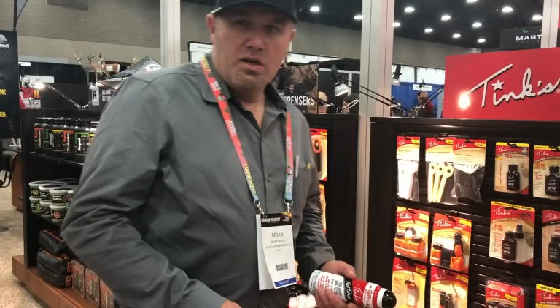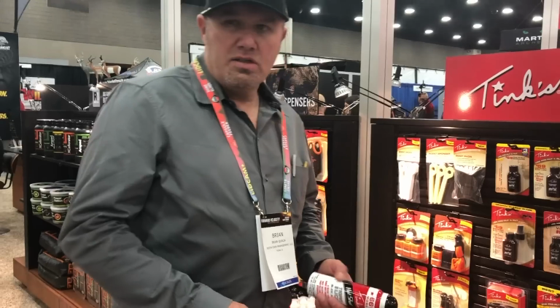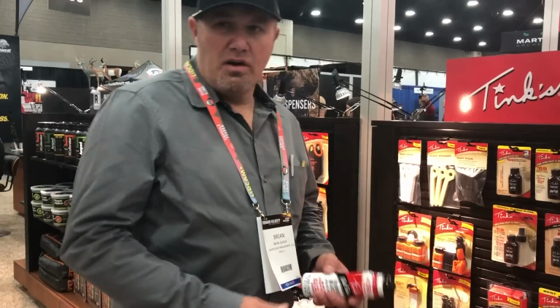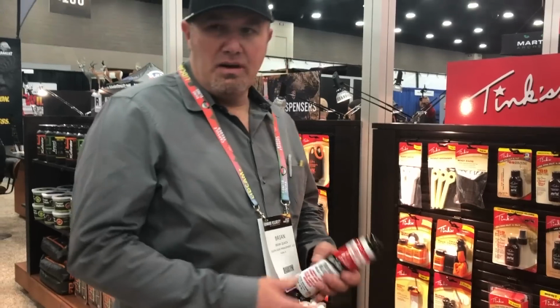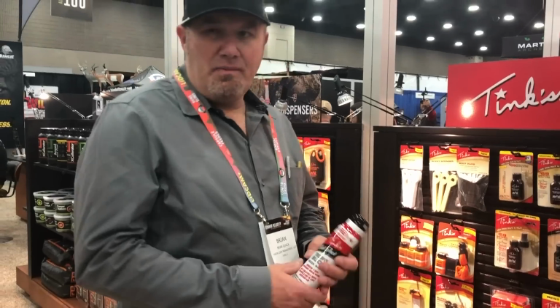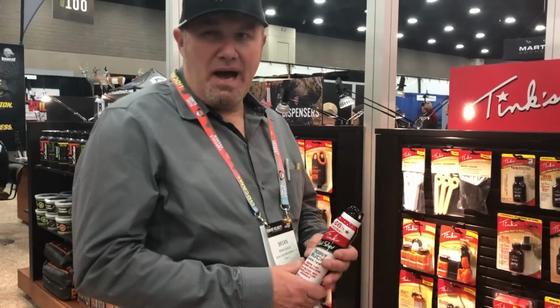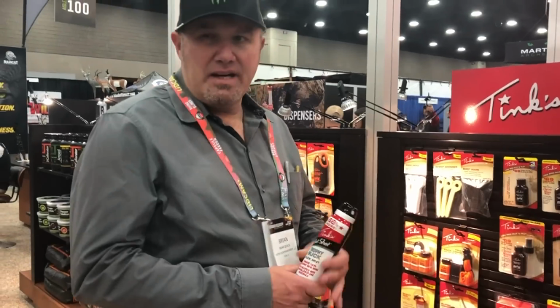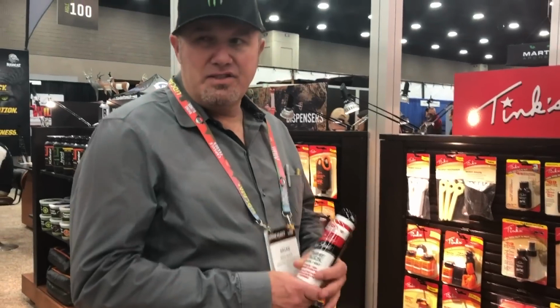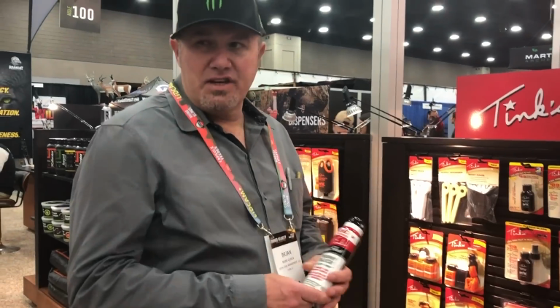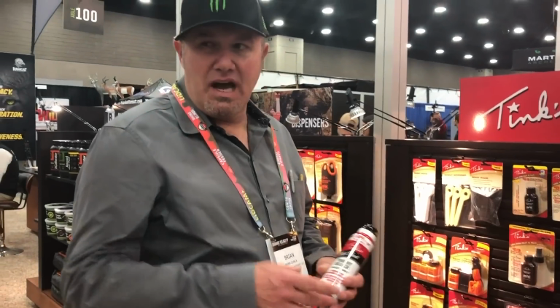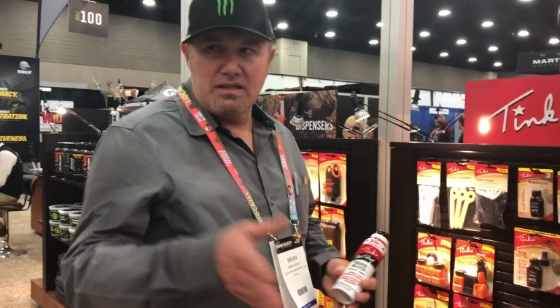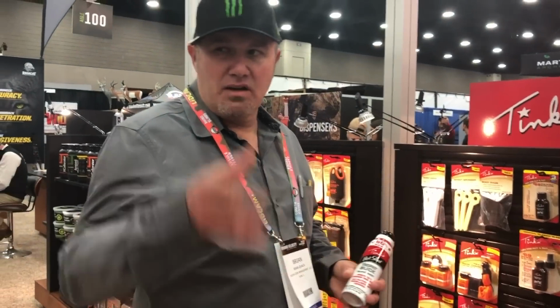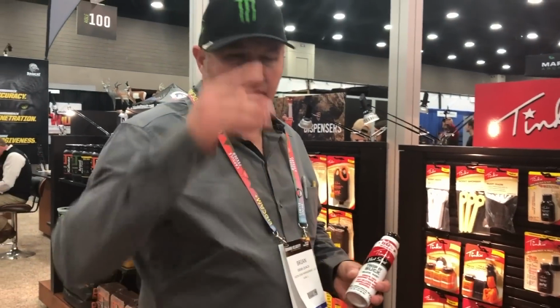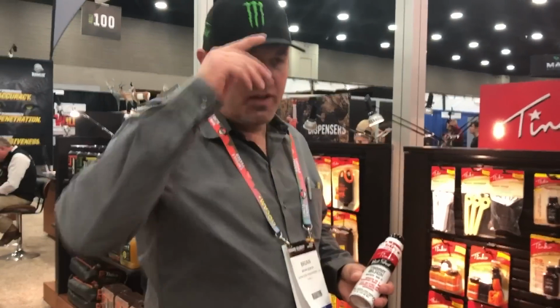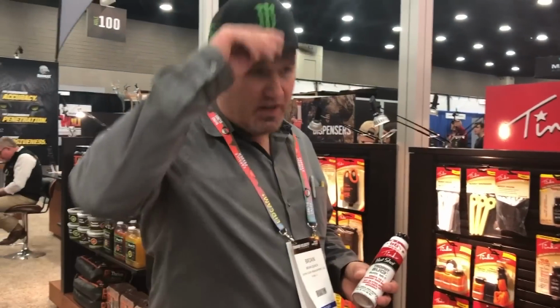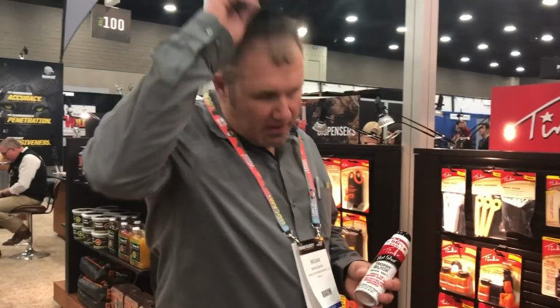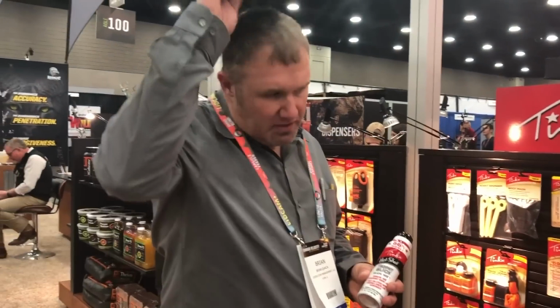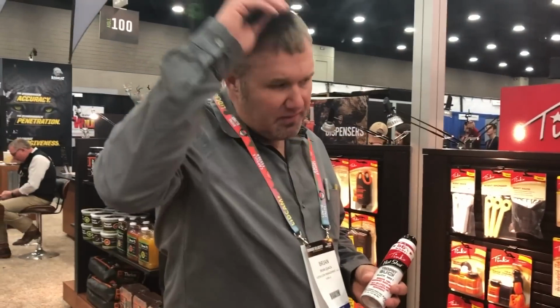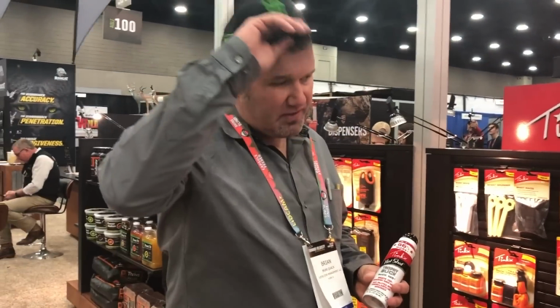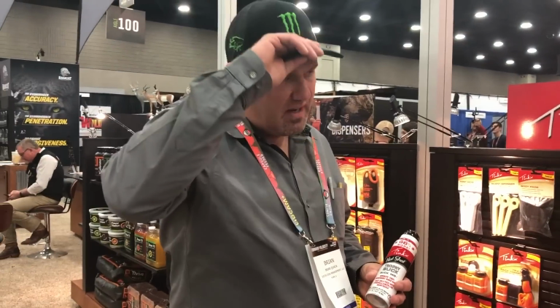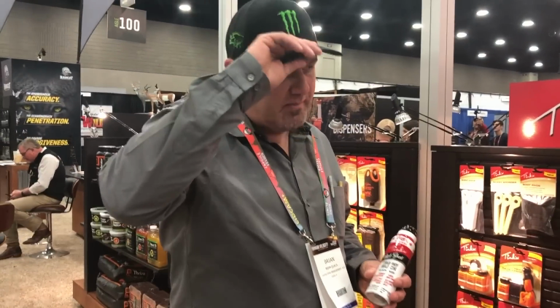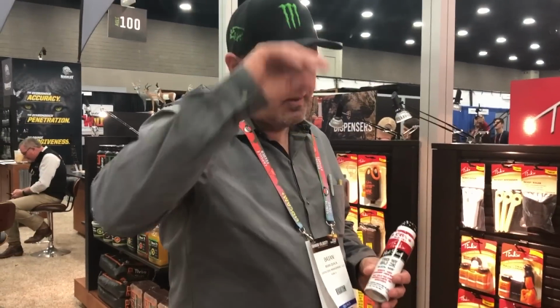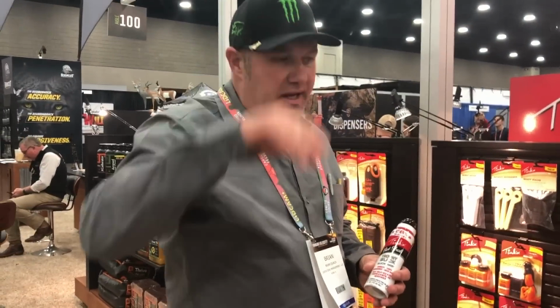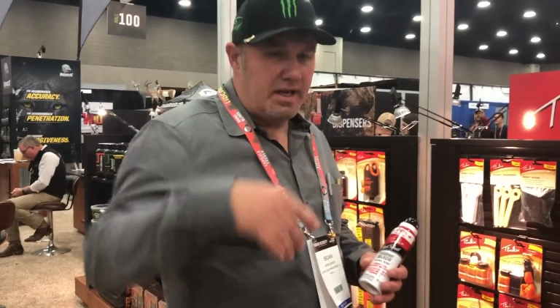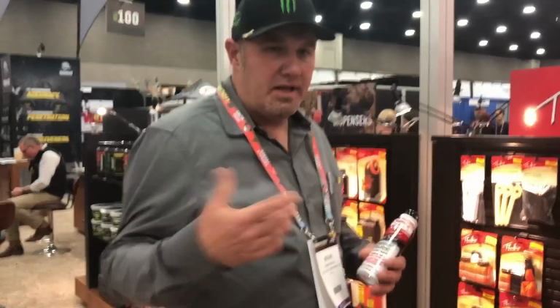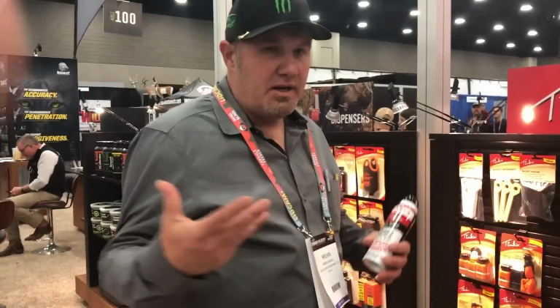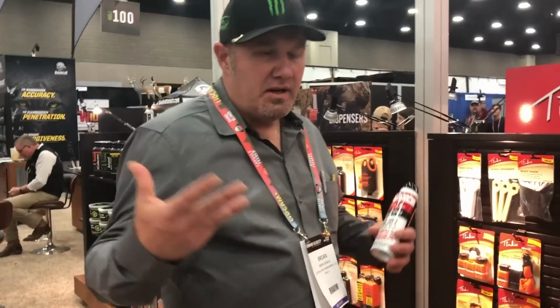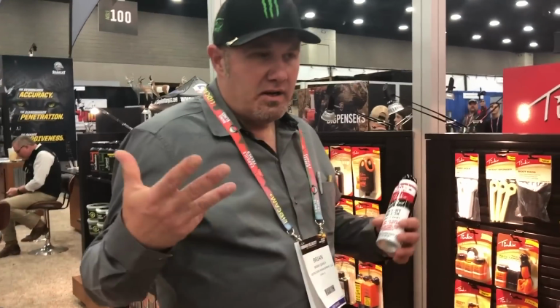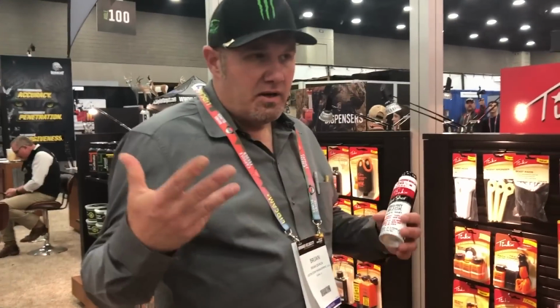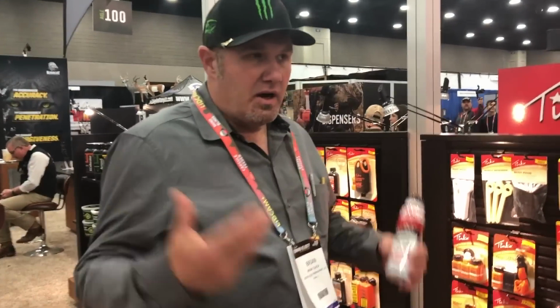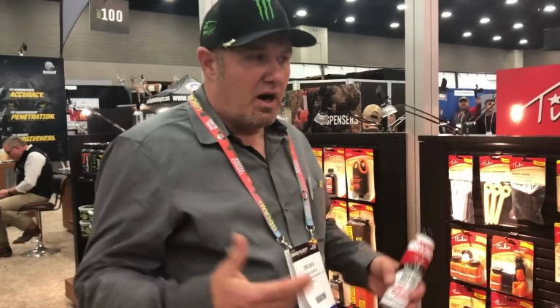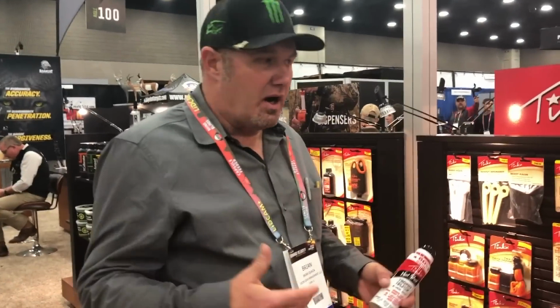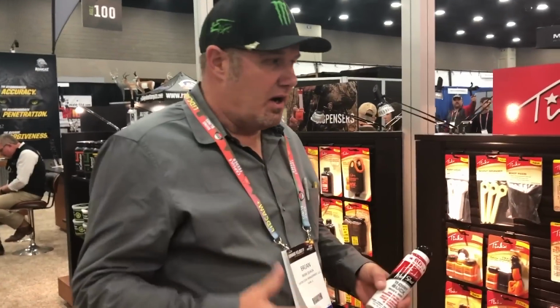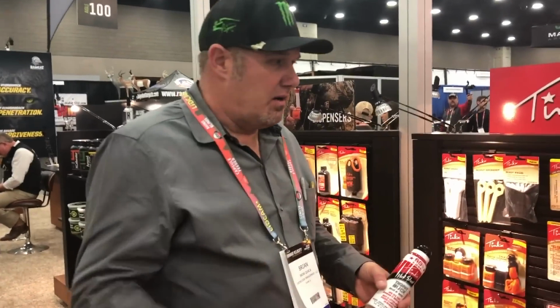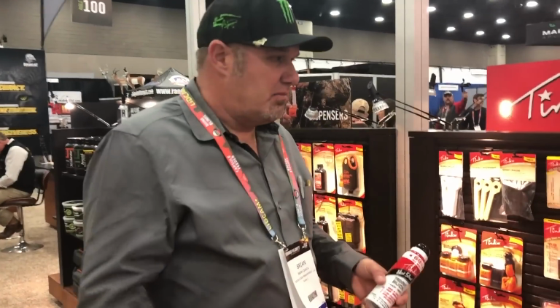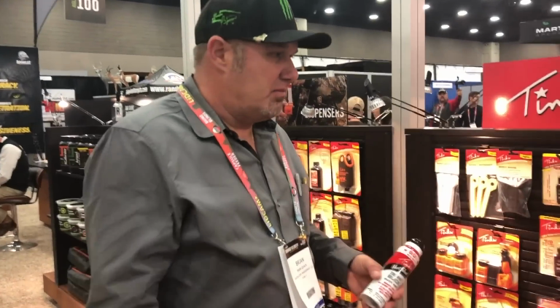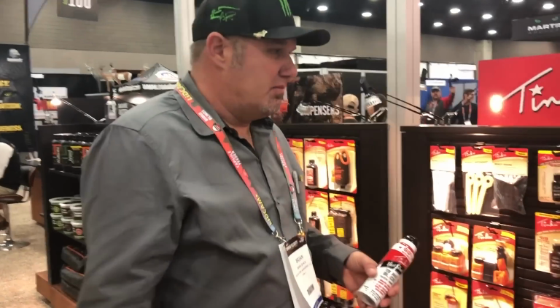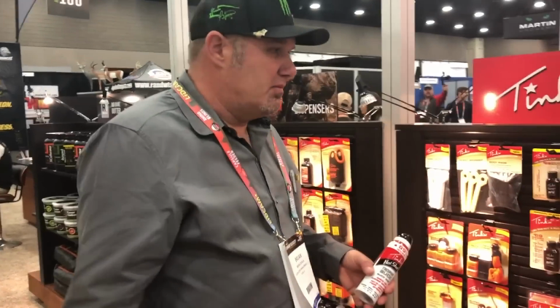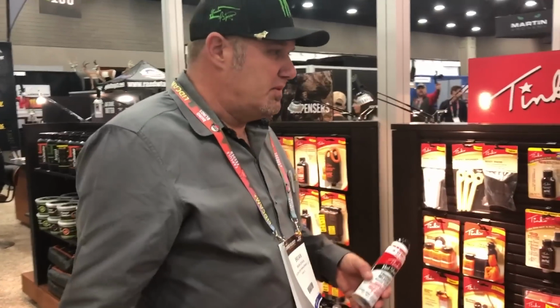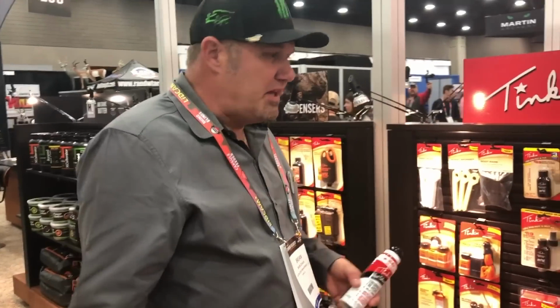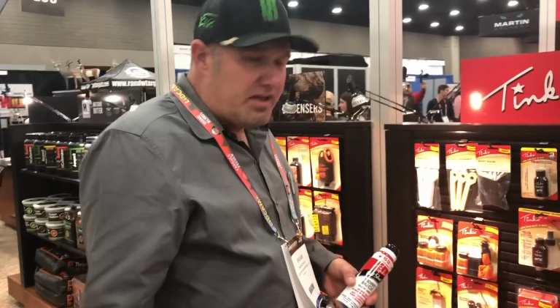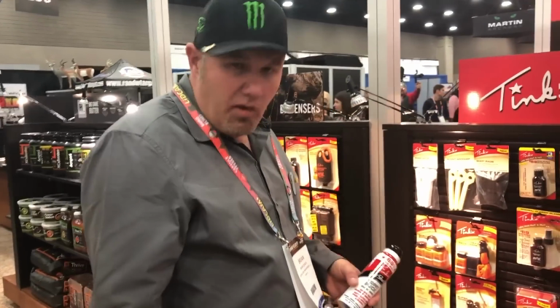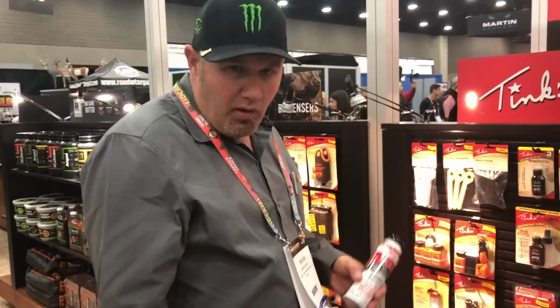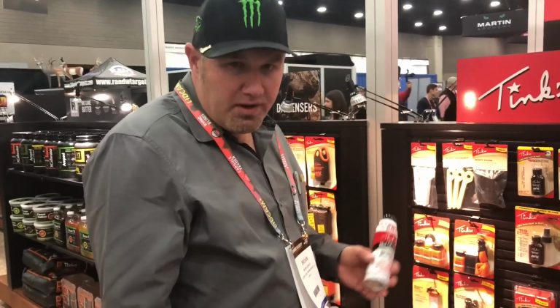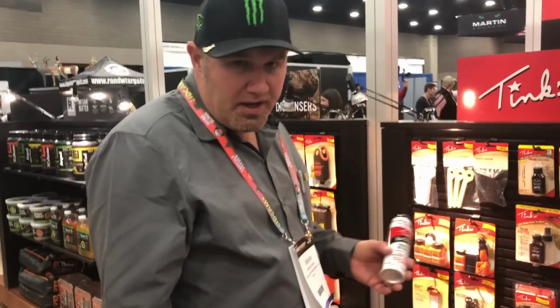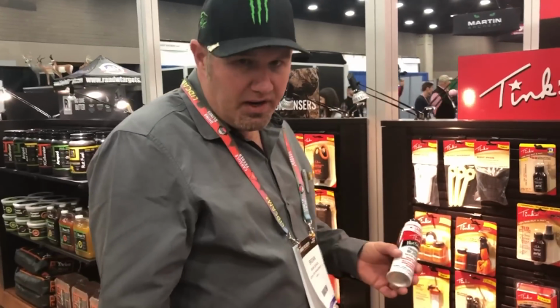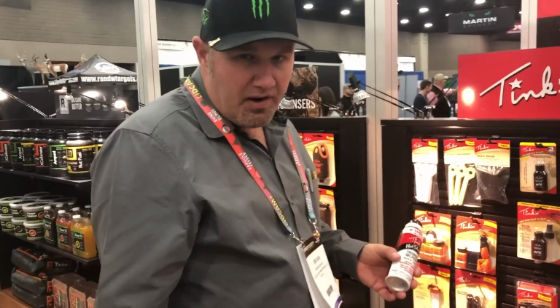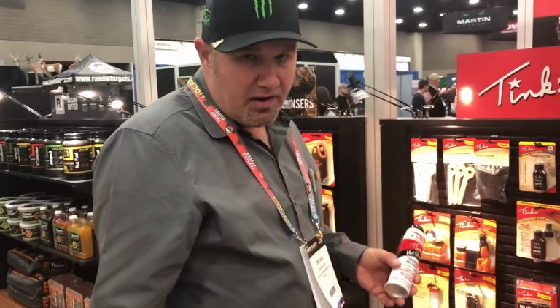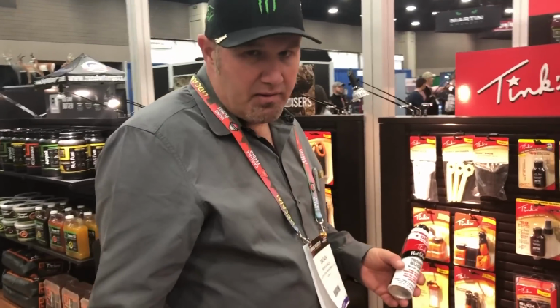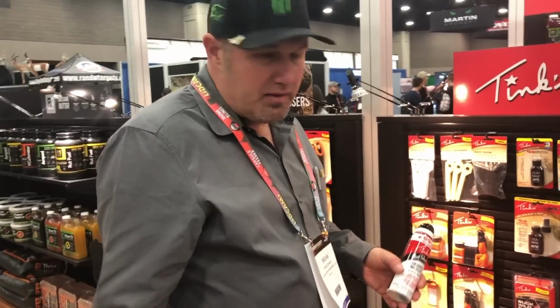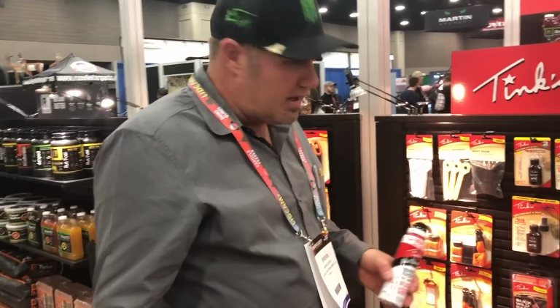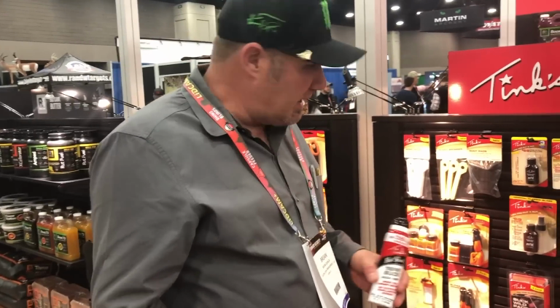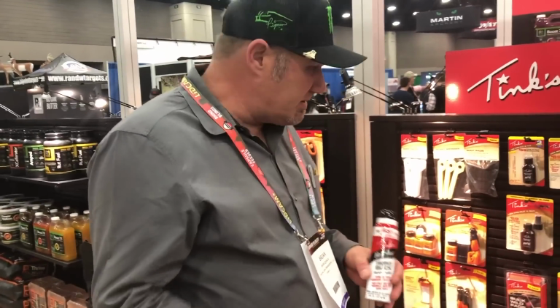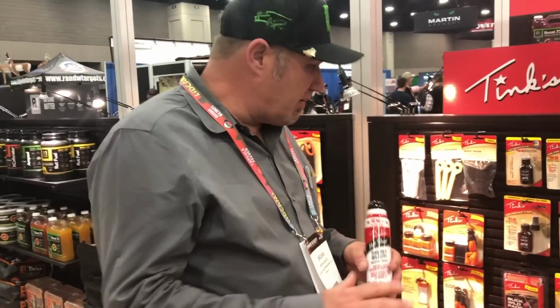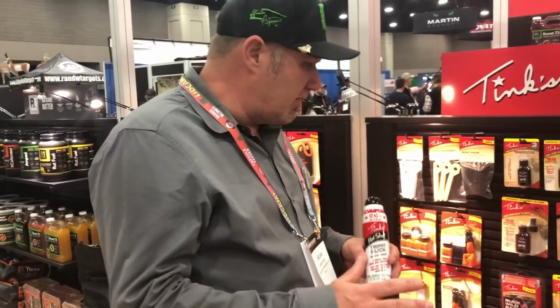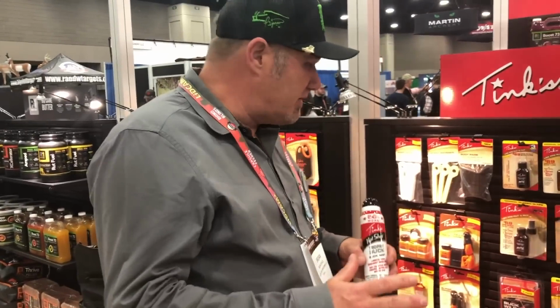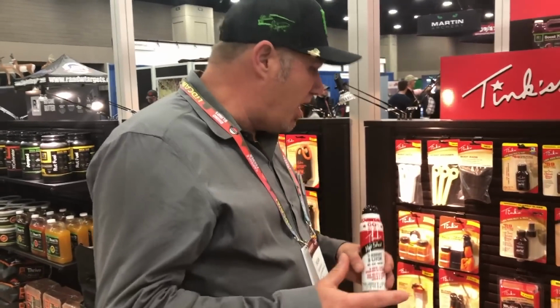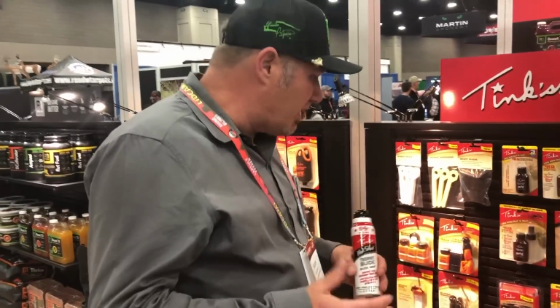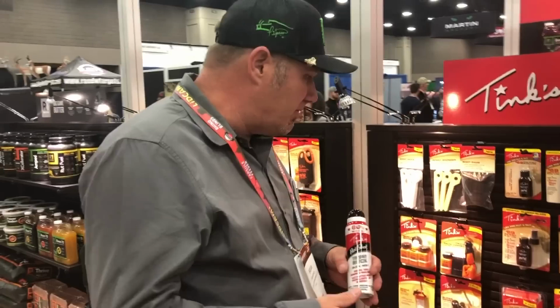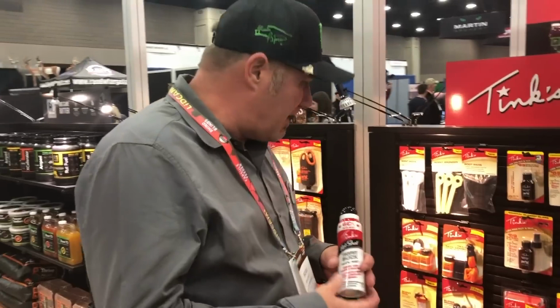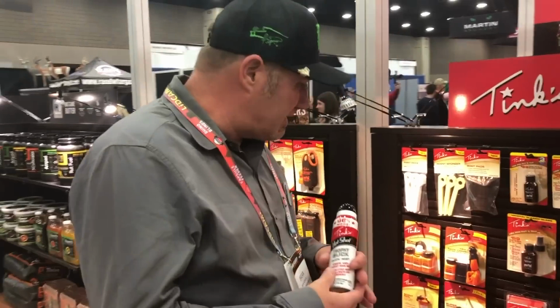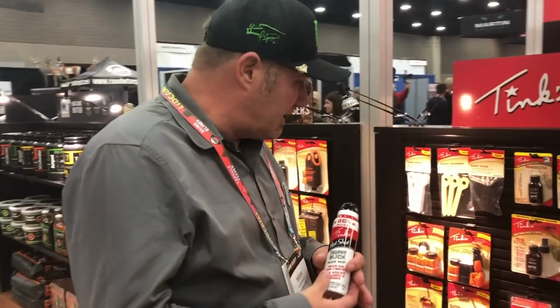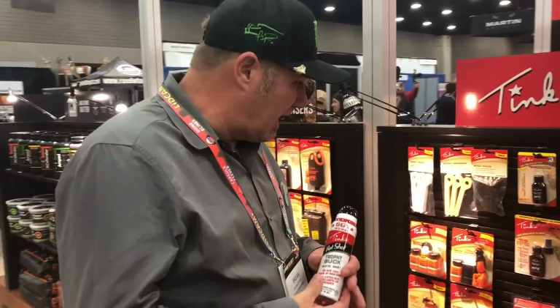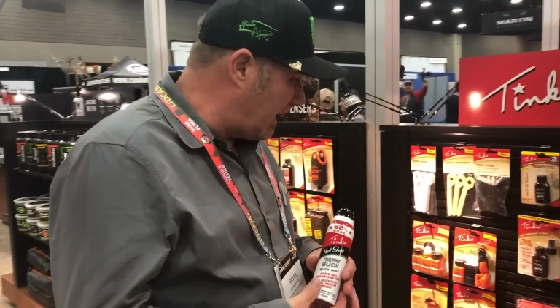So in the past, you guys, over the years, you've seen me decoy deer. That's what I'm talking about today.